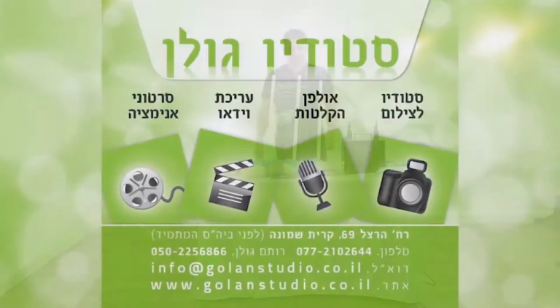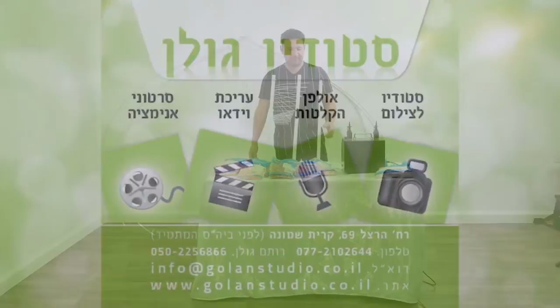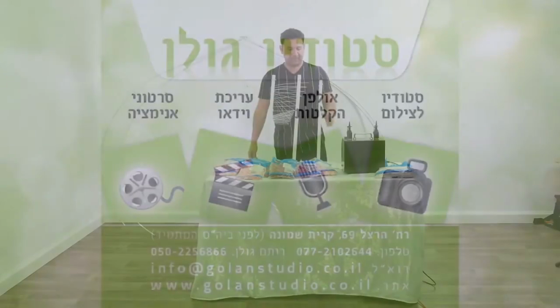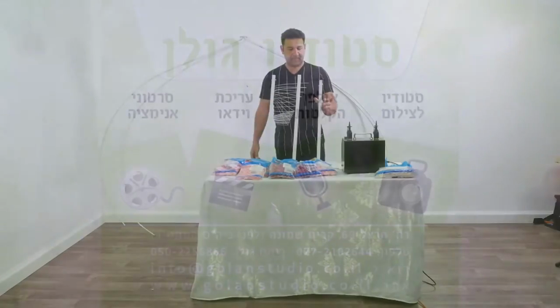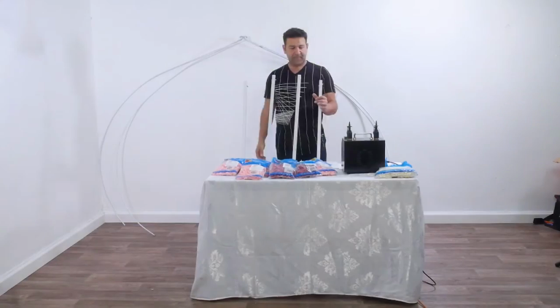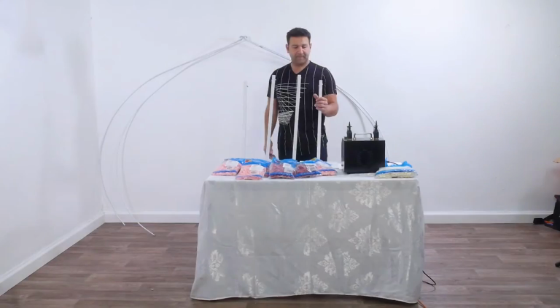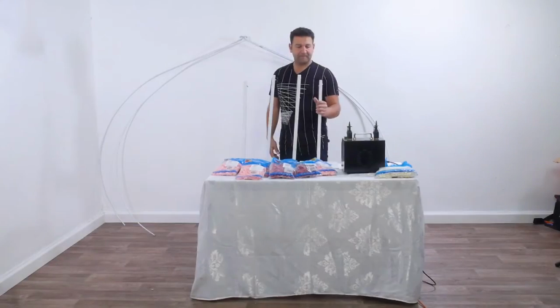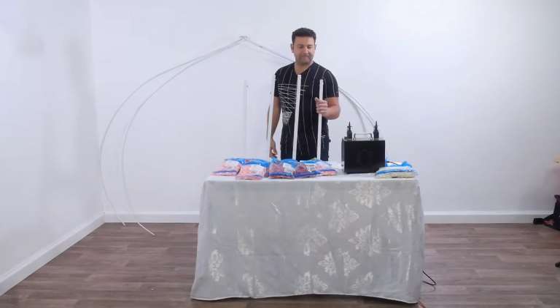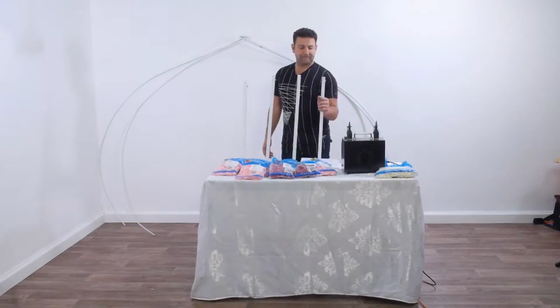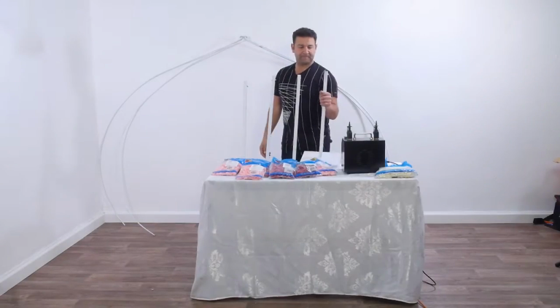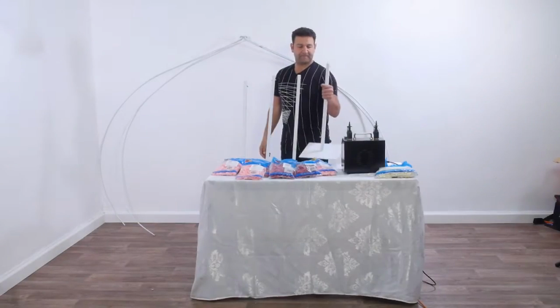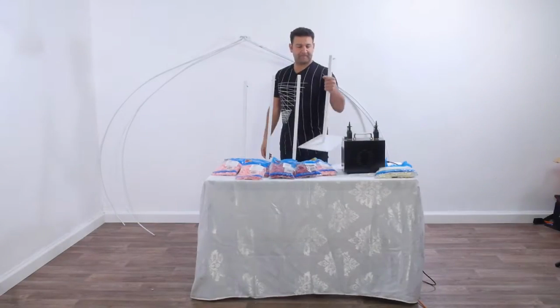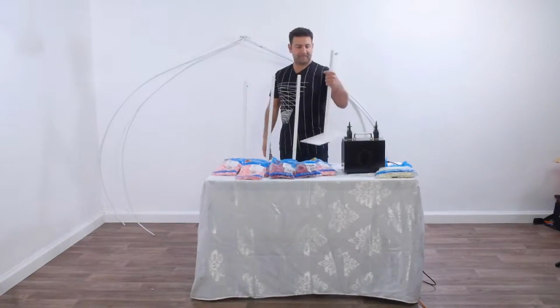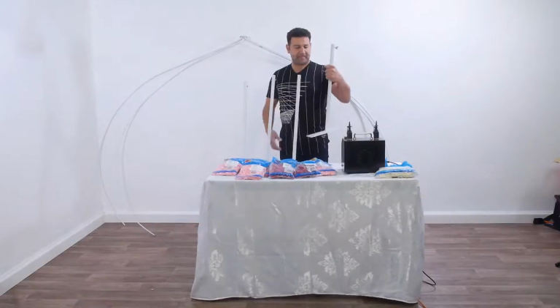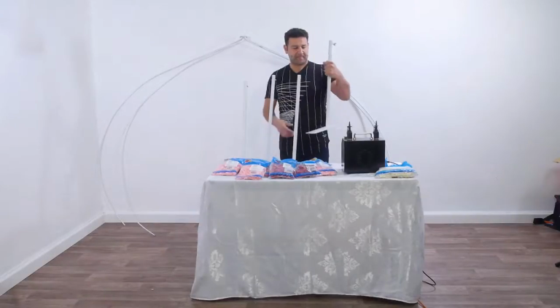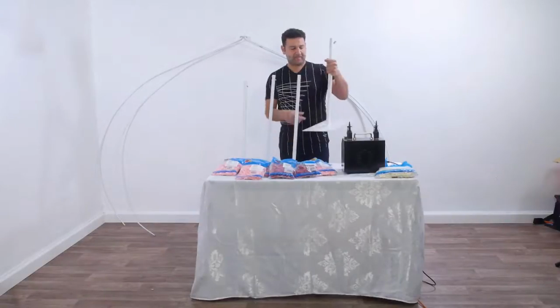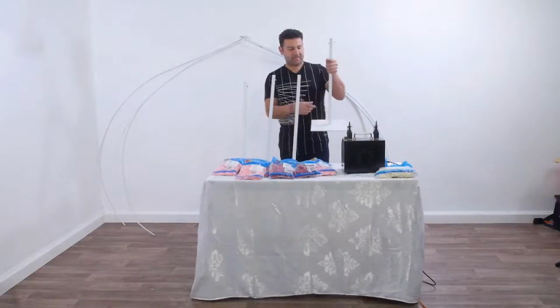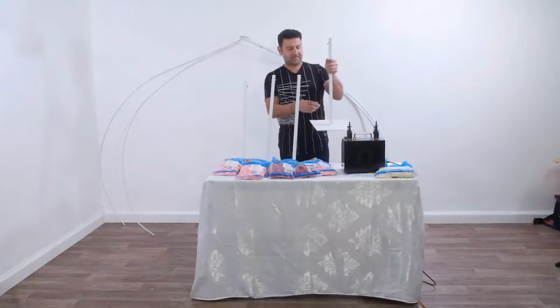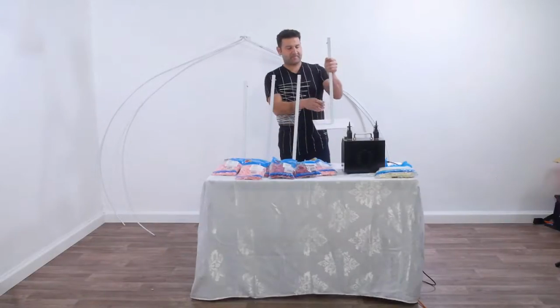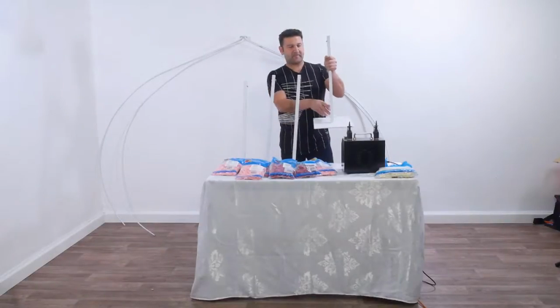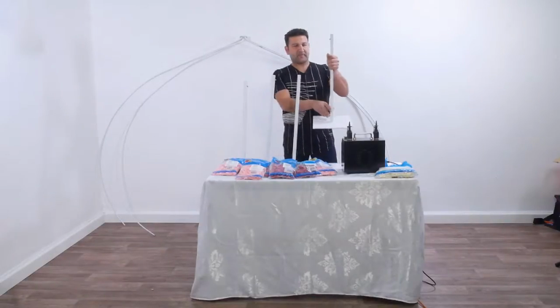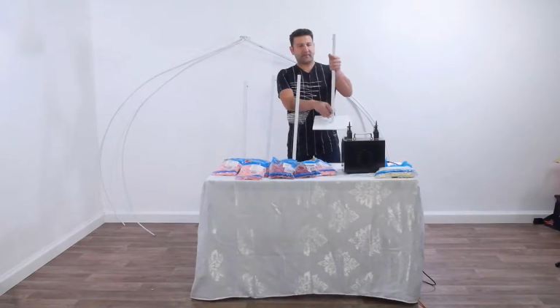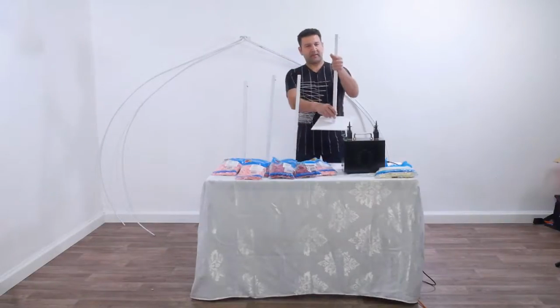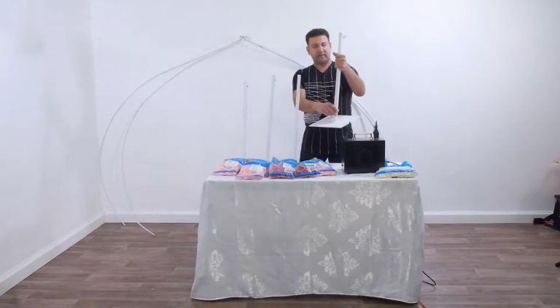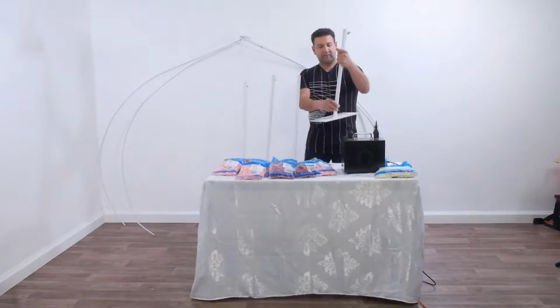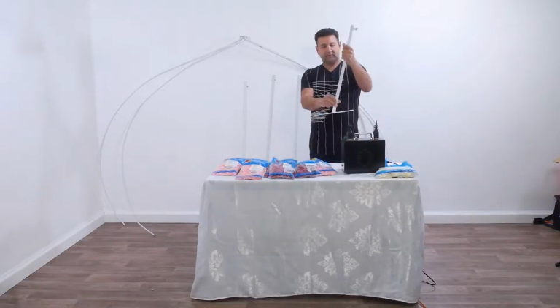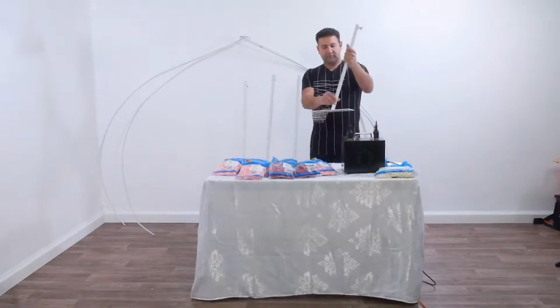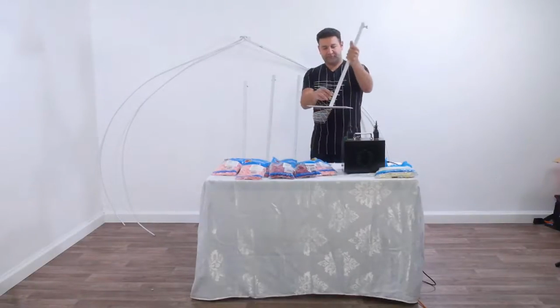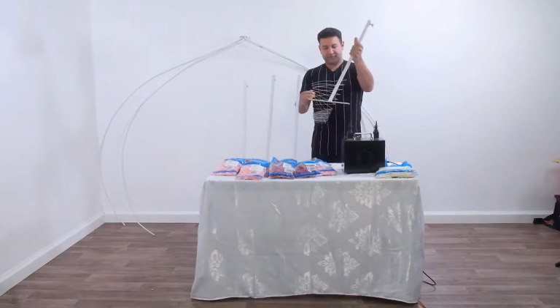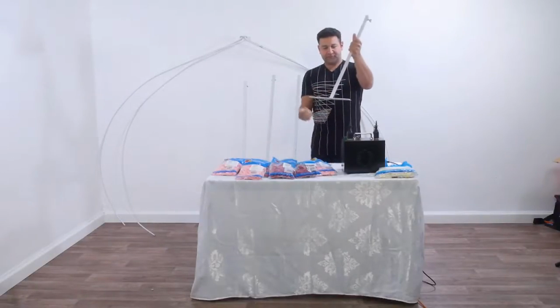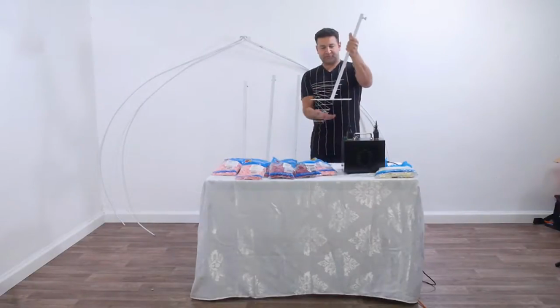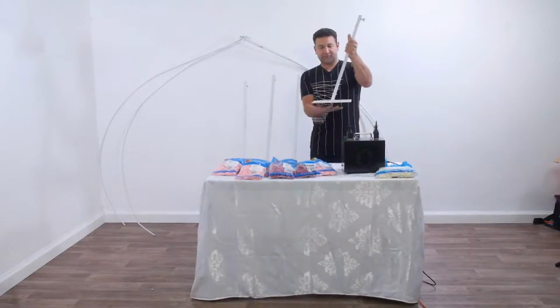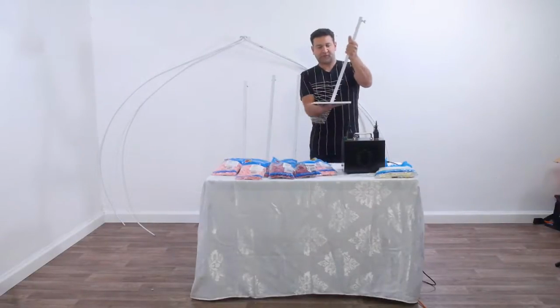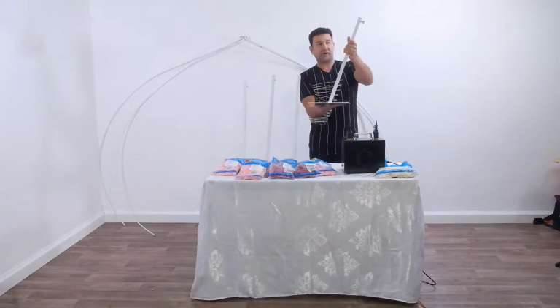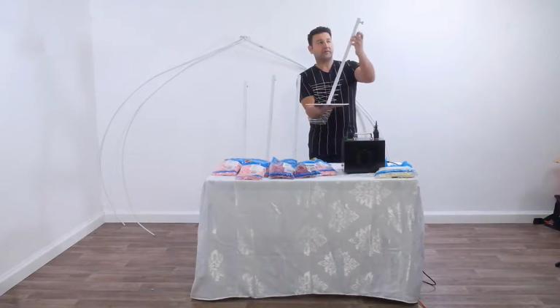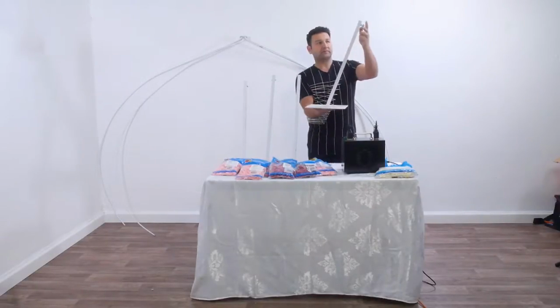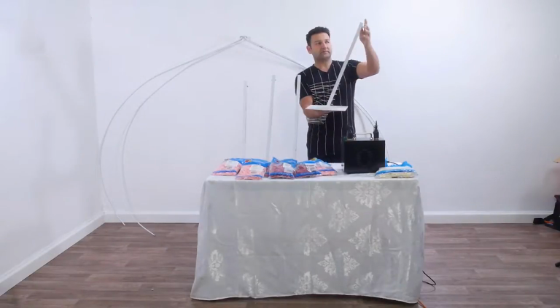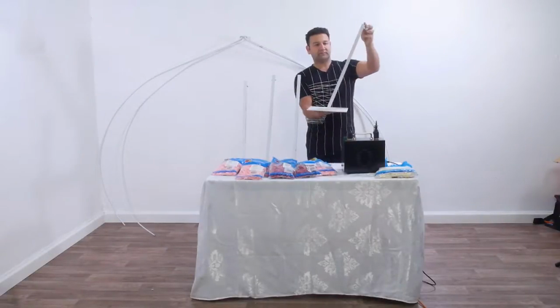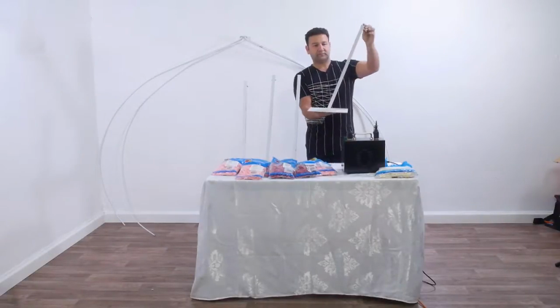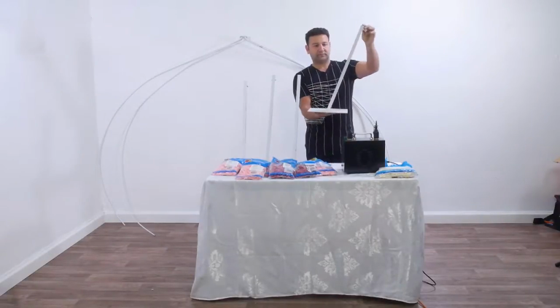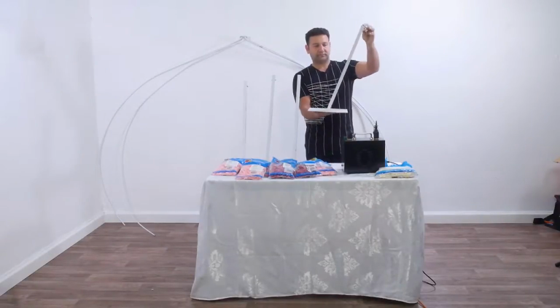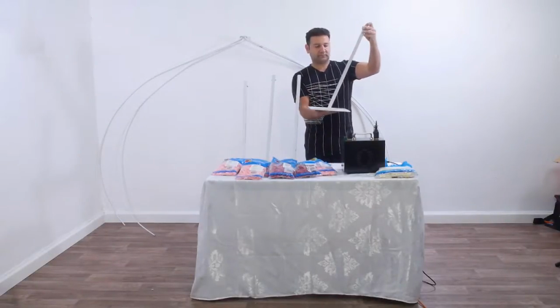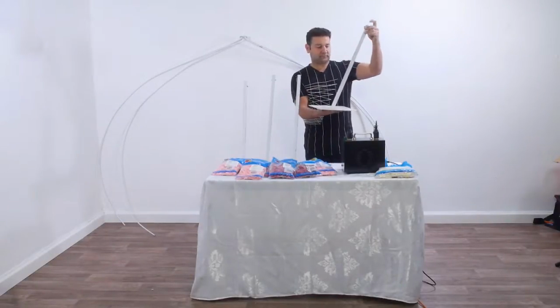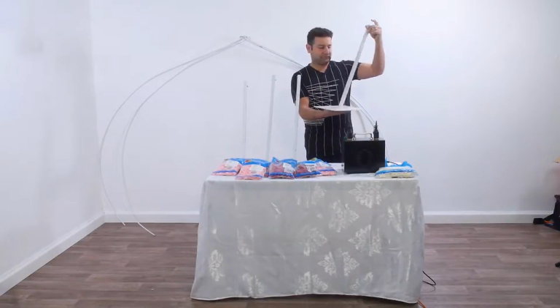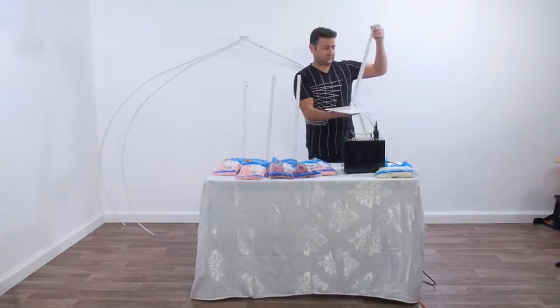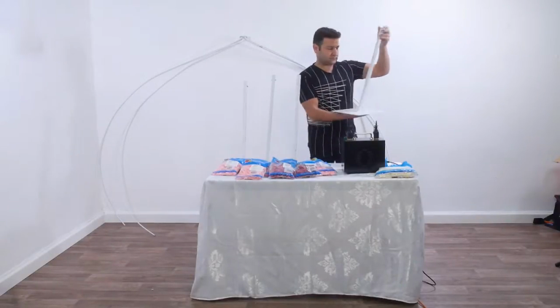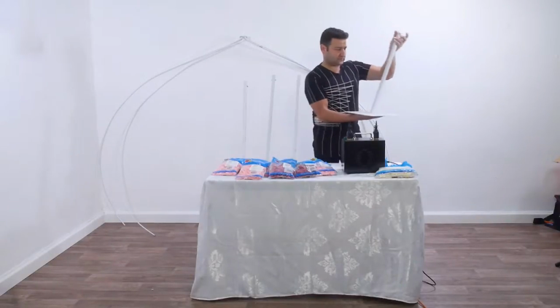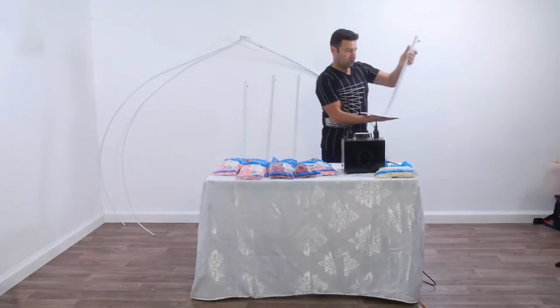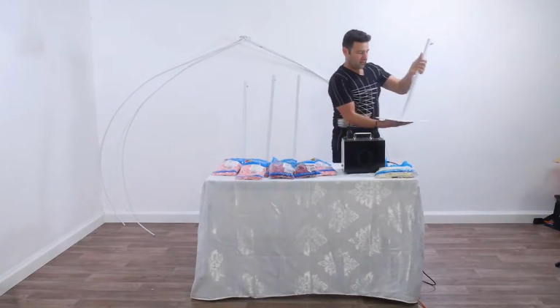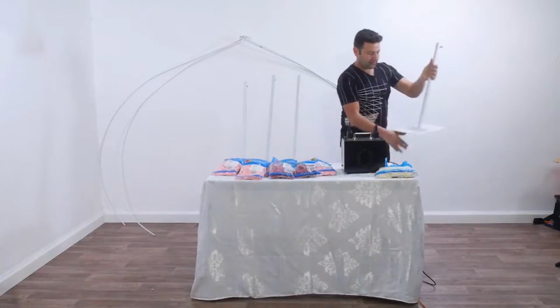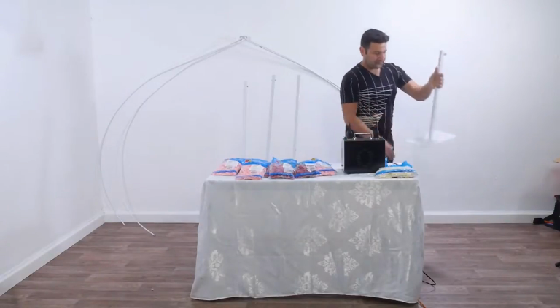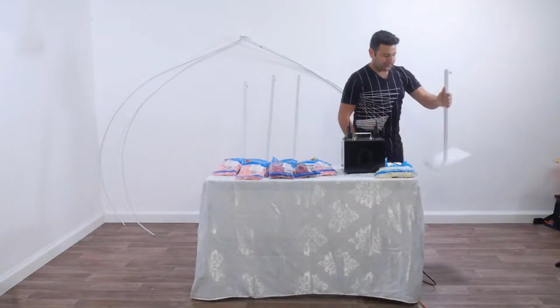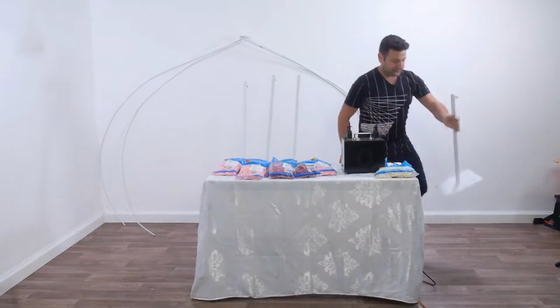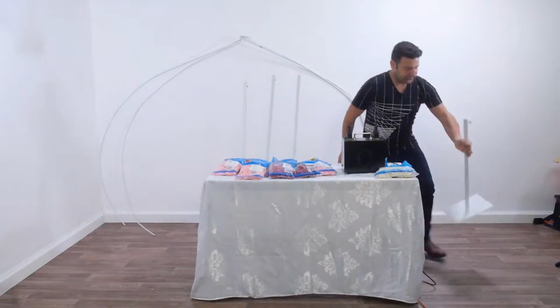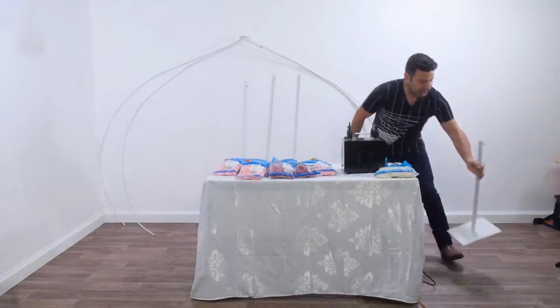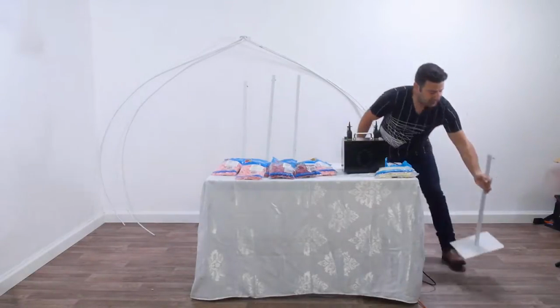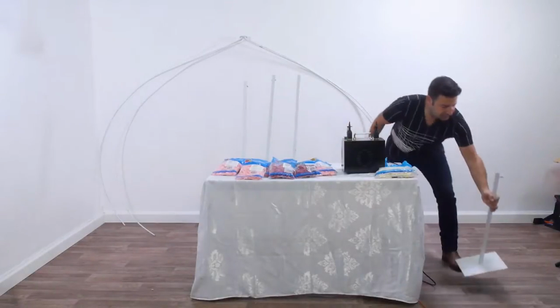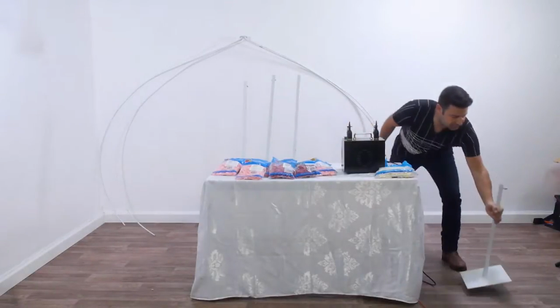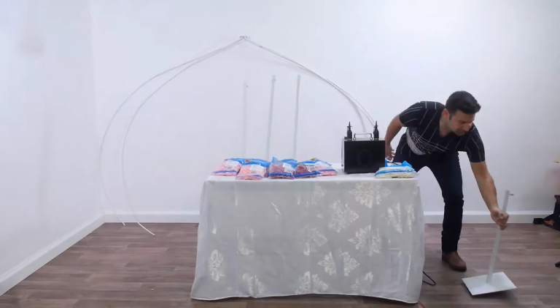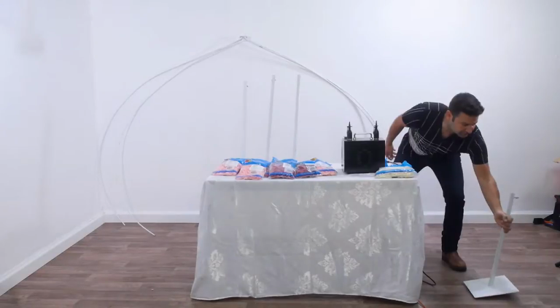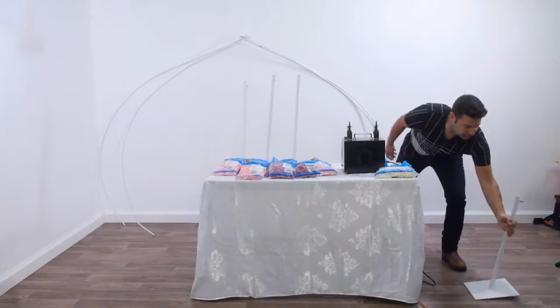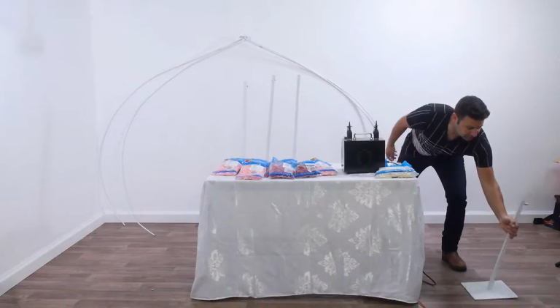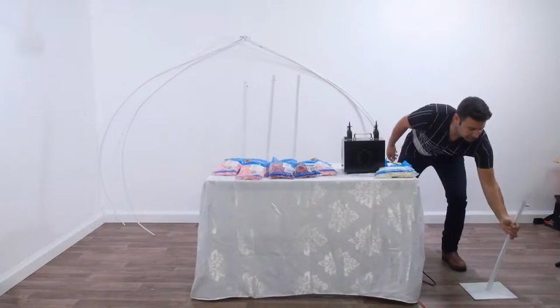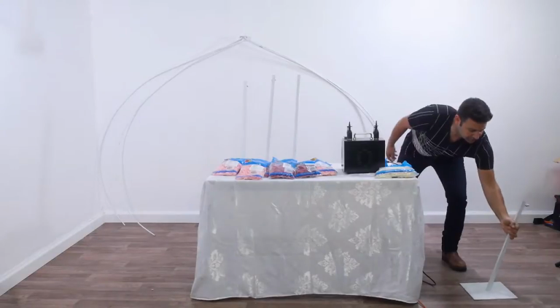Hello! Thank you for watching our video. In this video we are about to show you how to design an impressive balloon carriage.